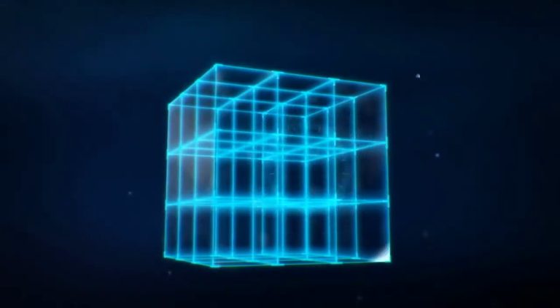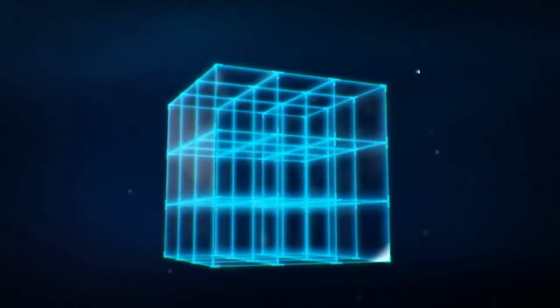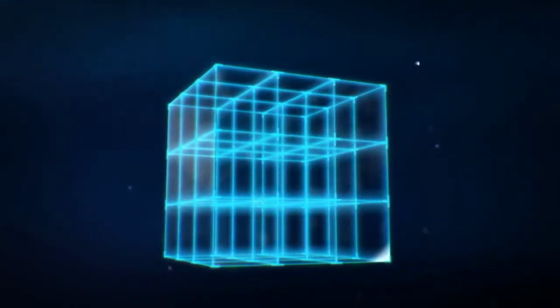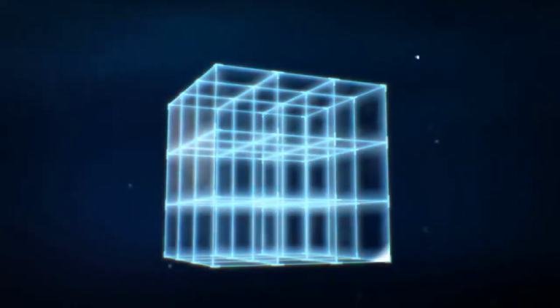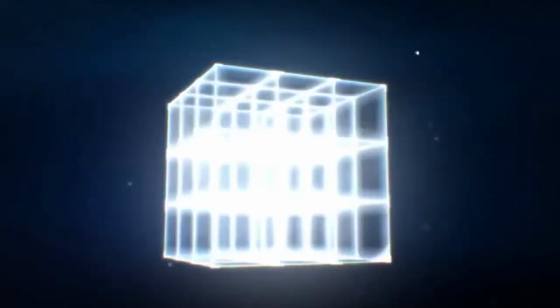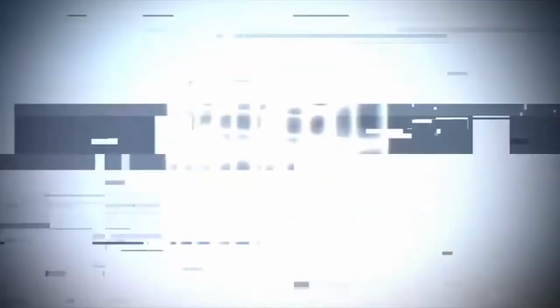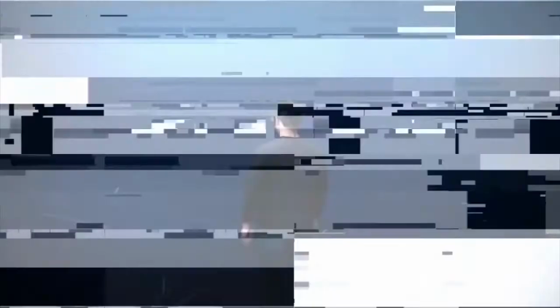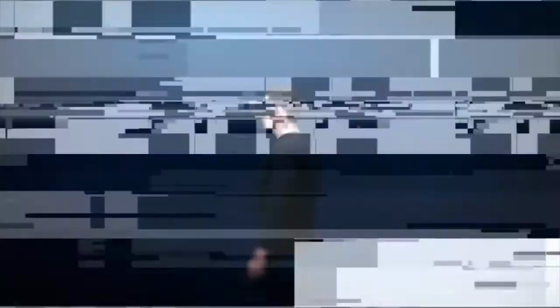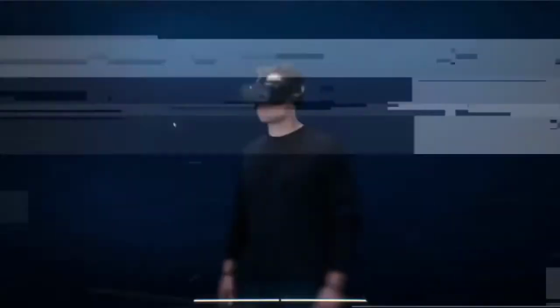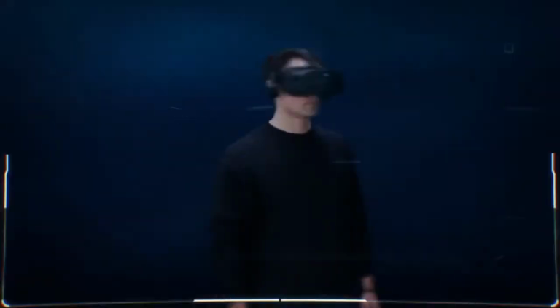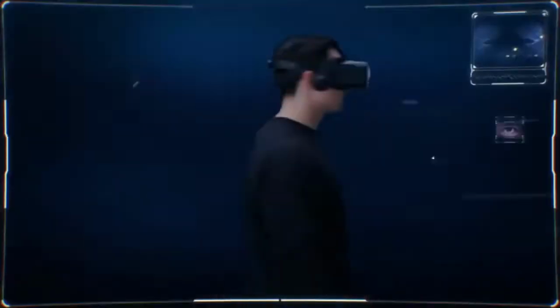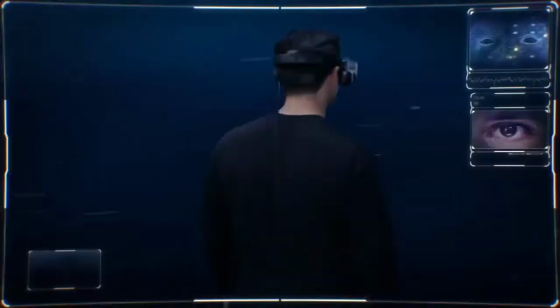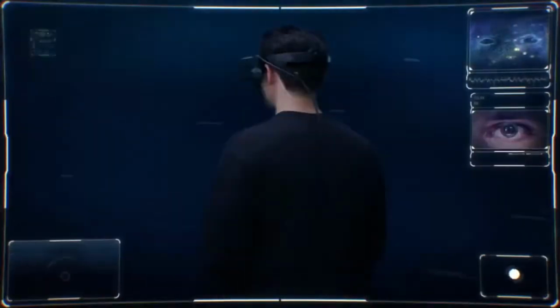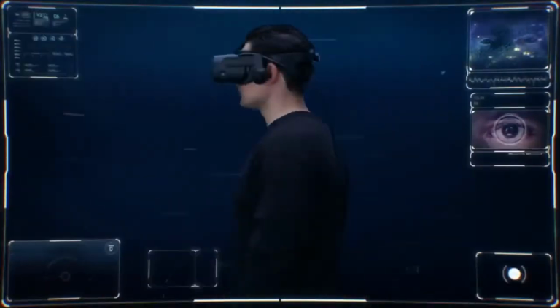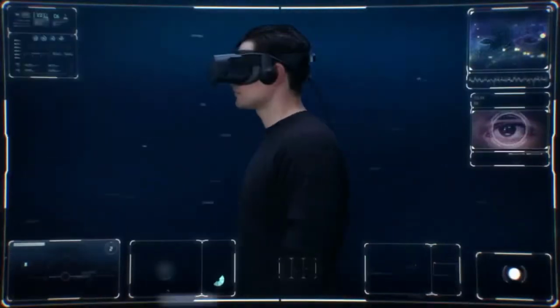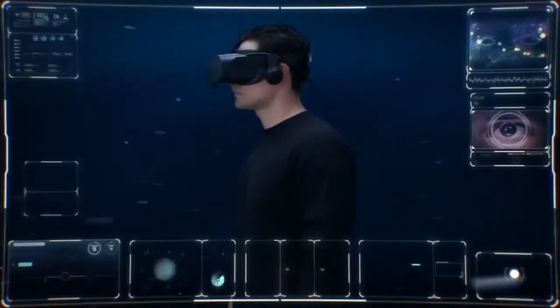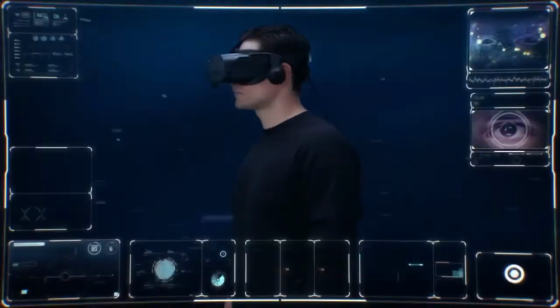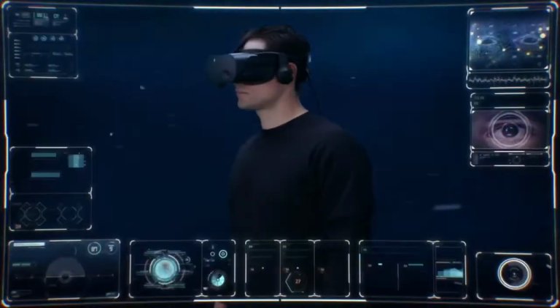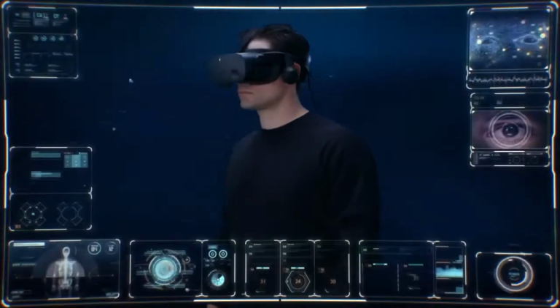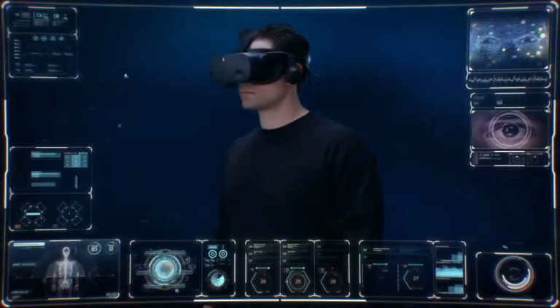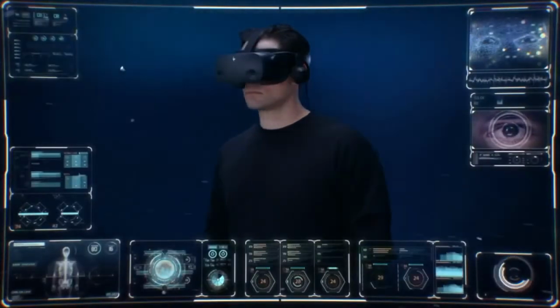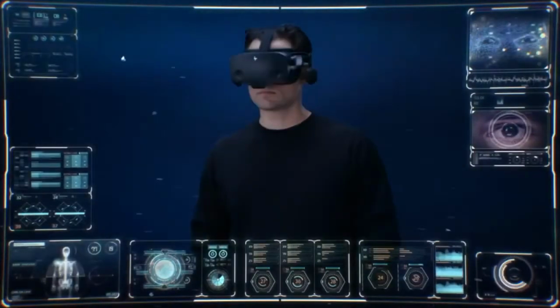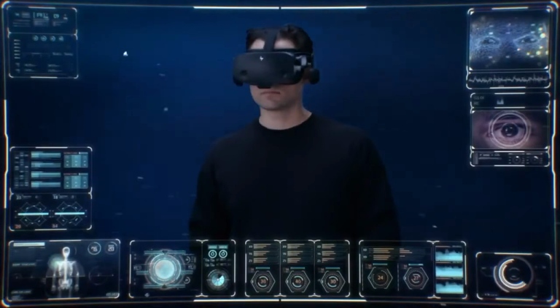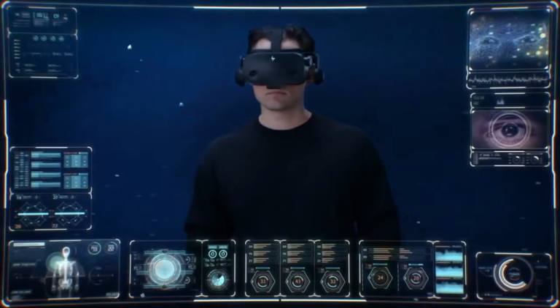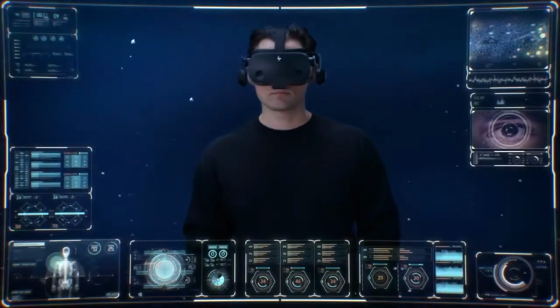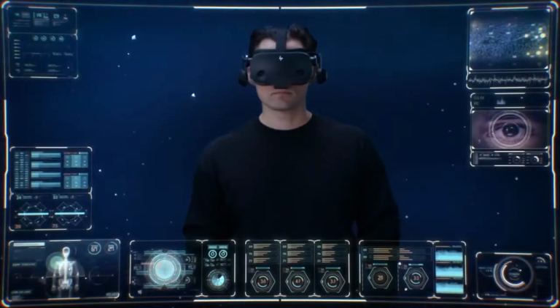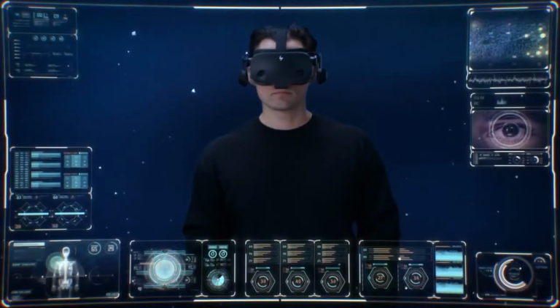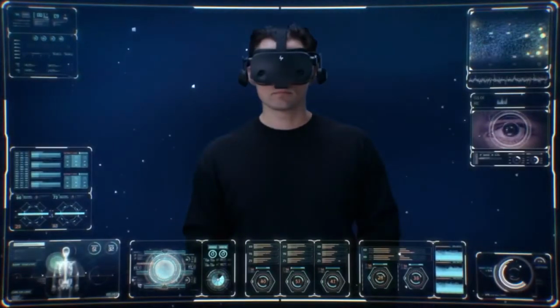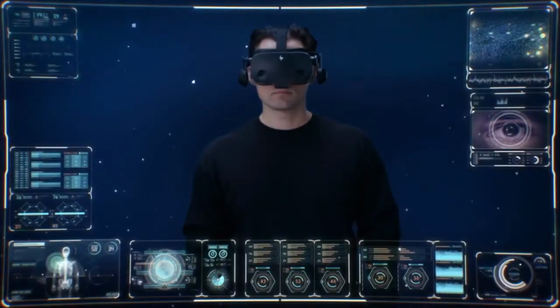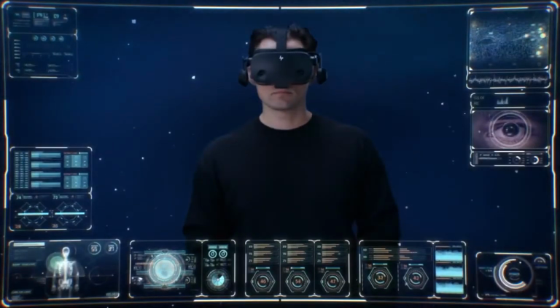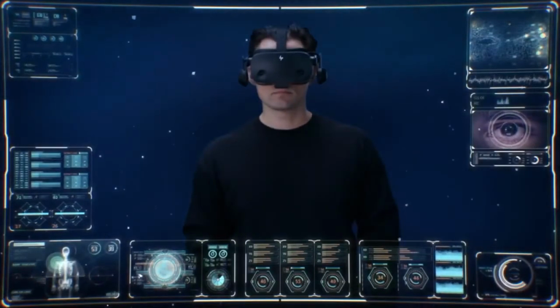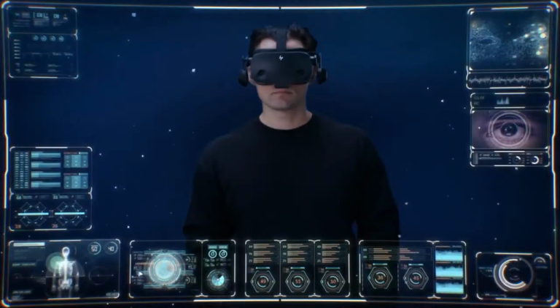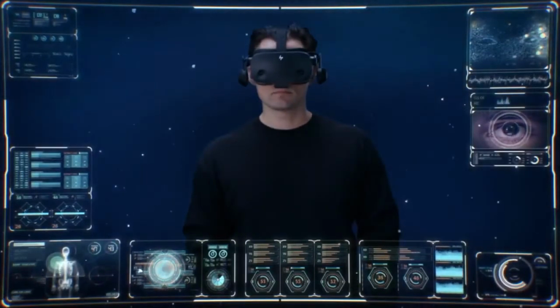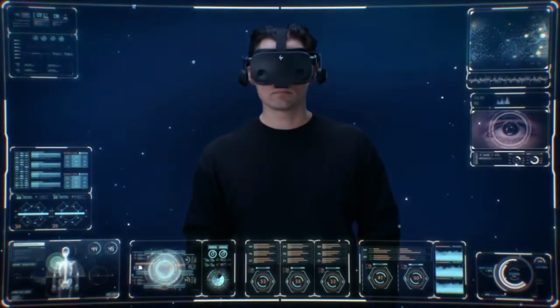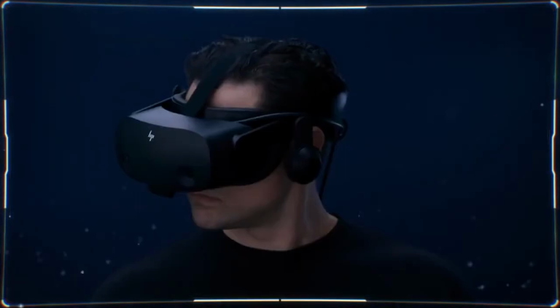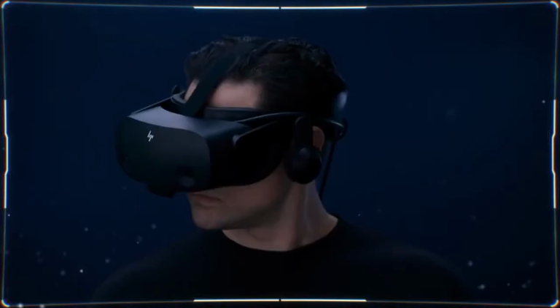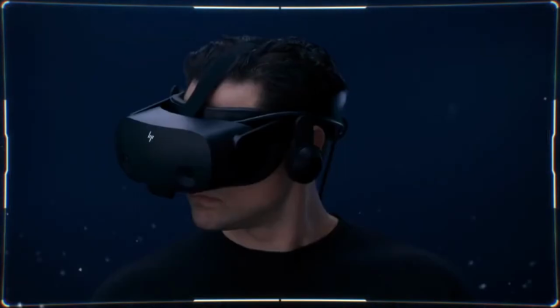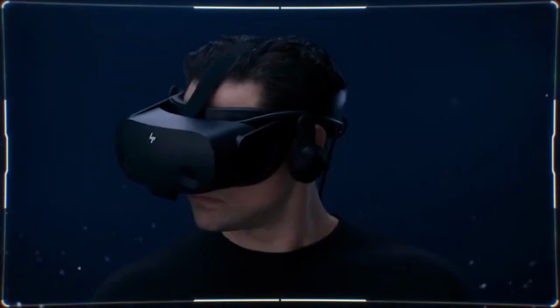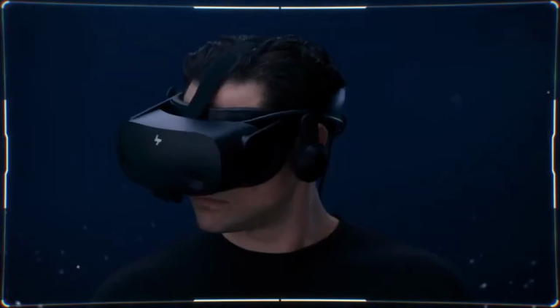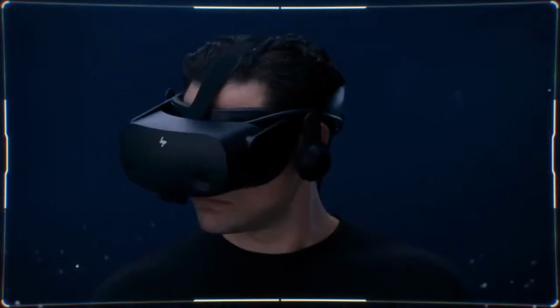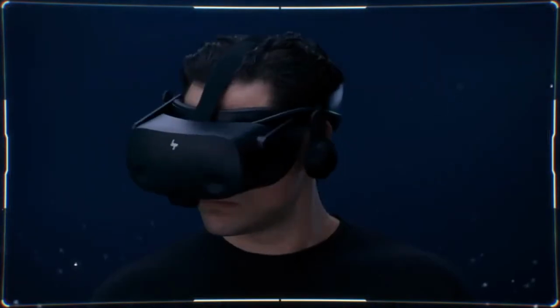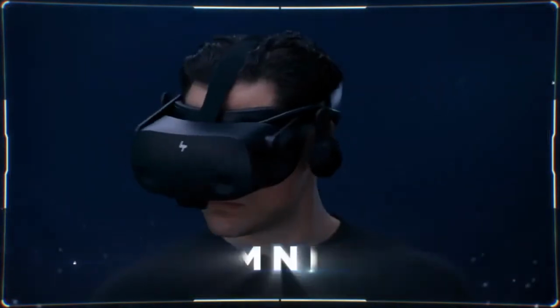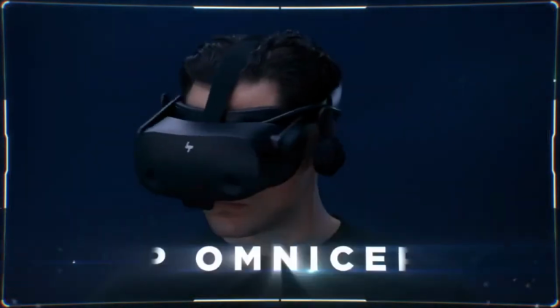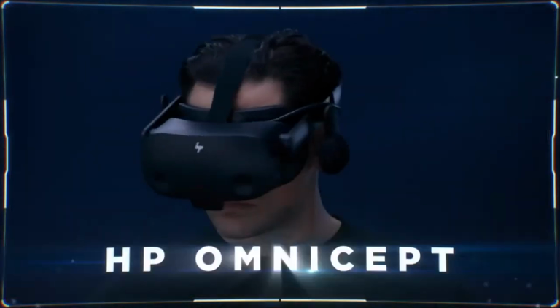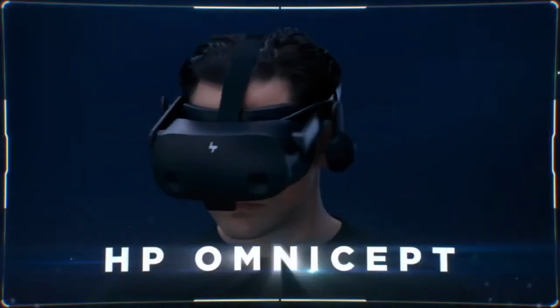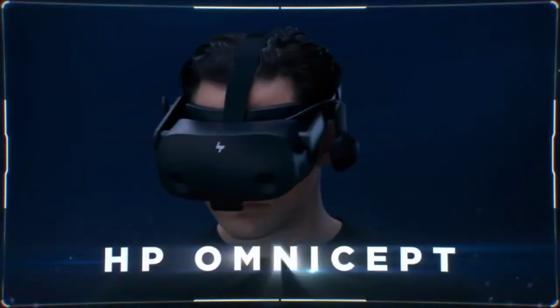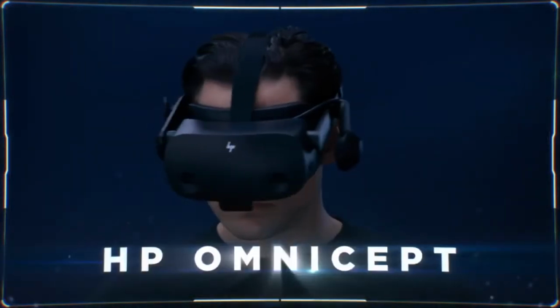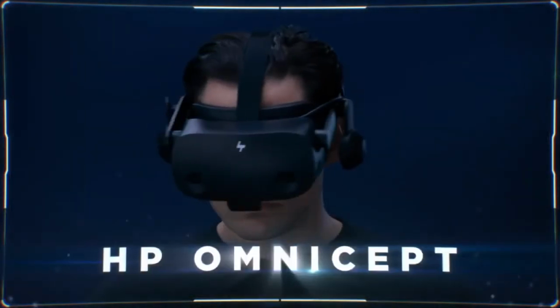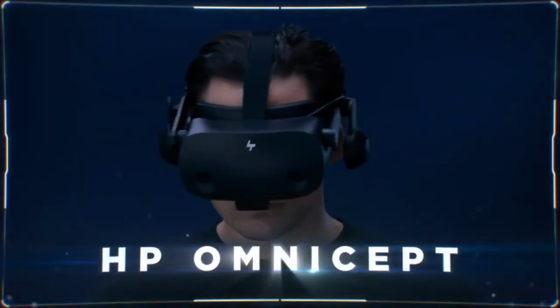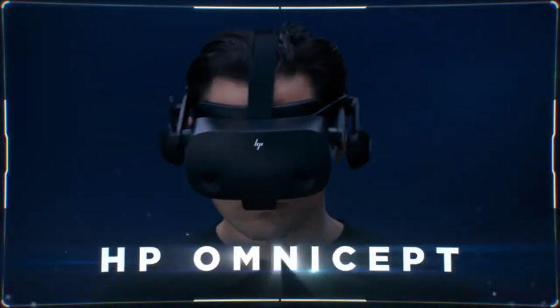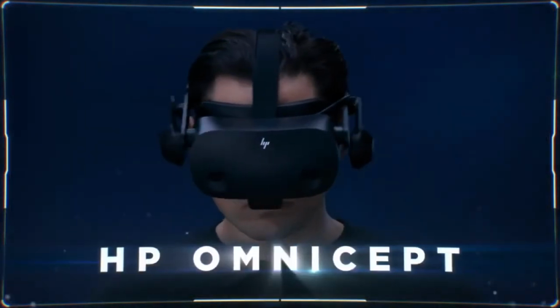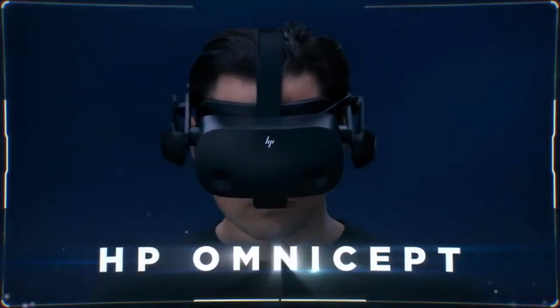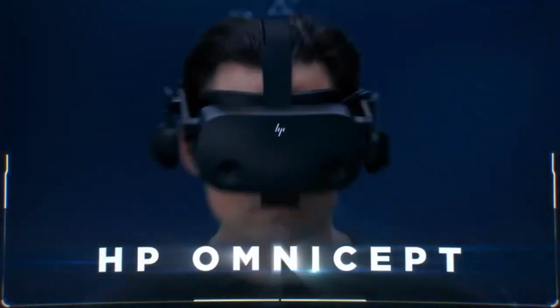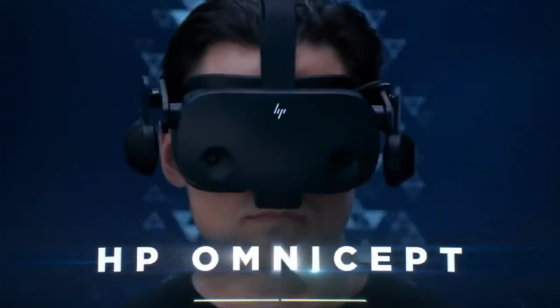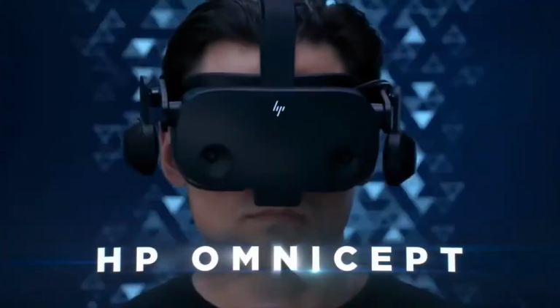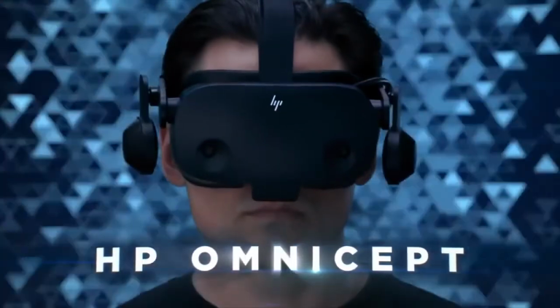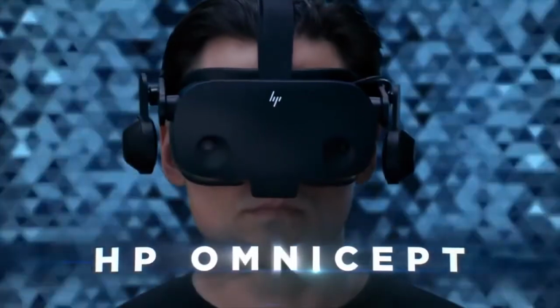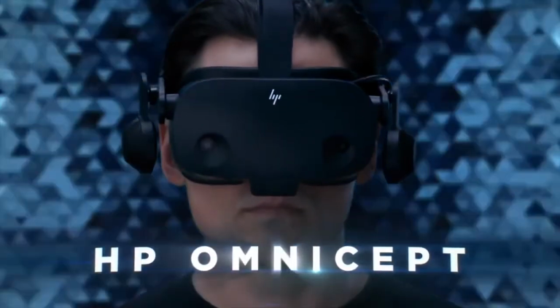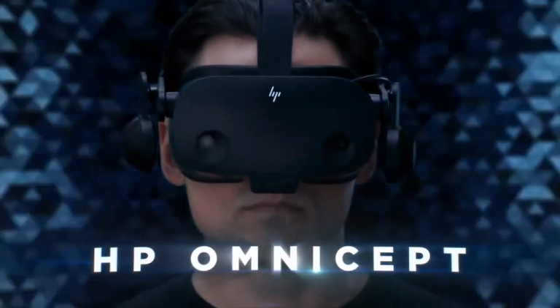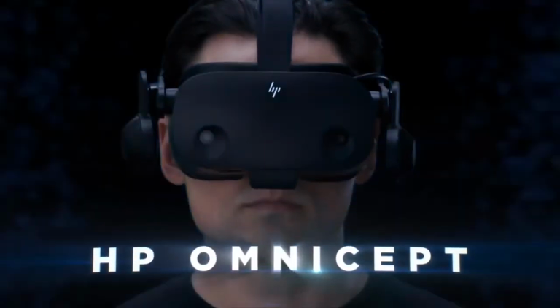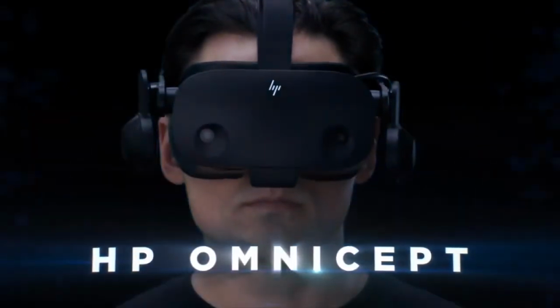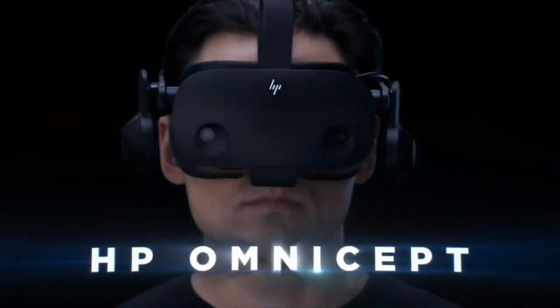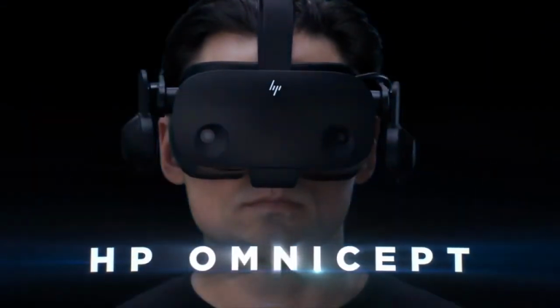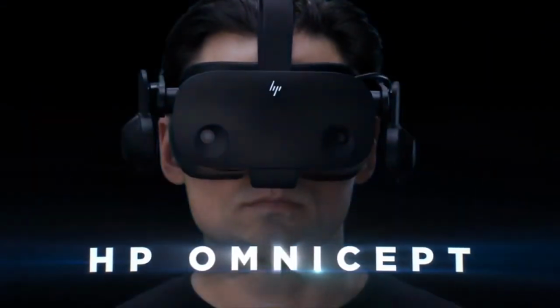Groundbreaking hardware meets transformative software. This is HP Omicept, a revolution in XR.